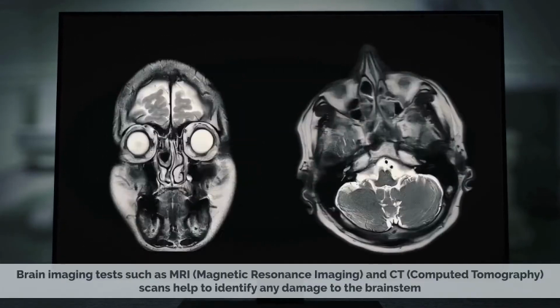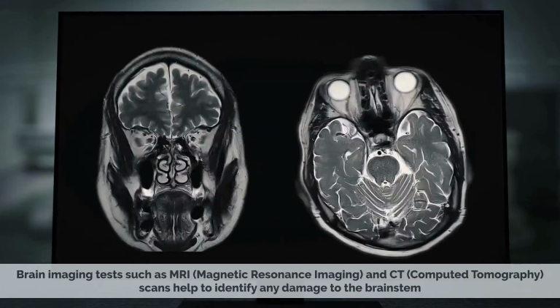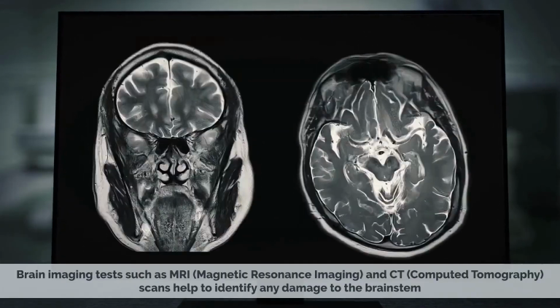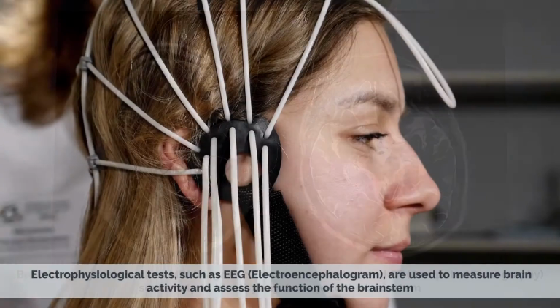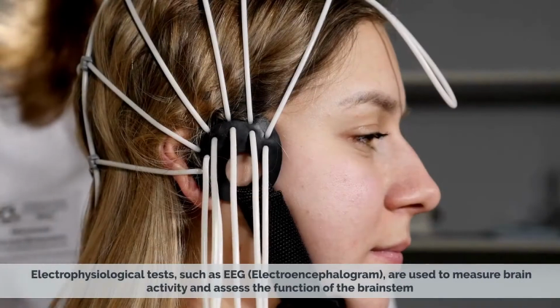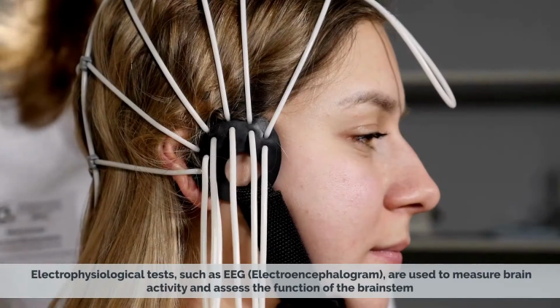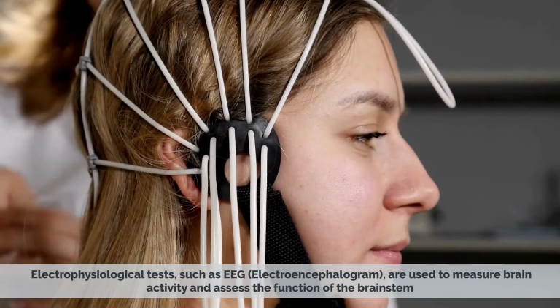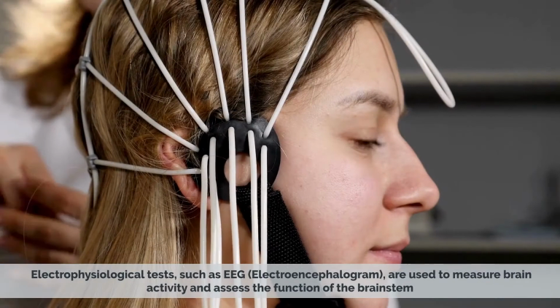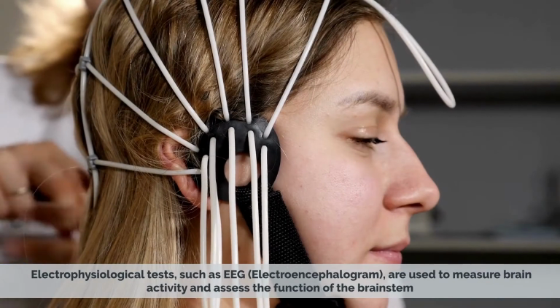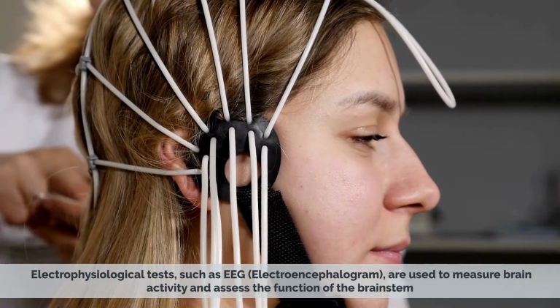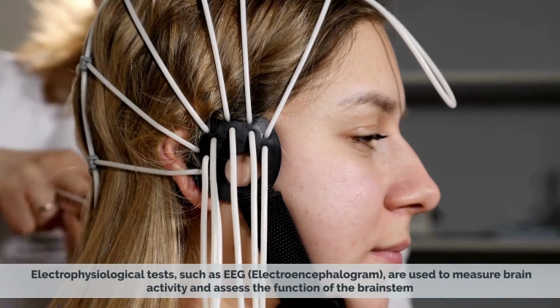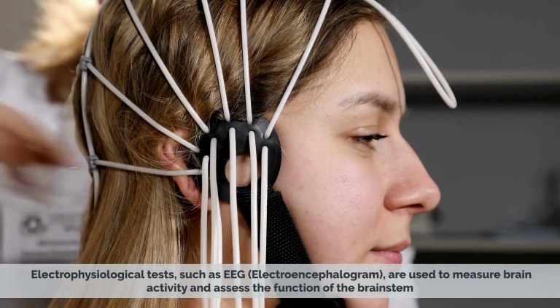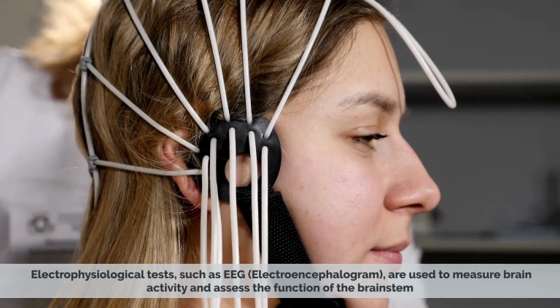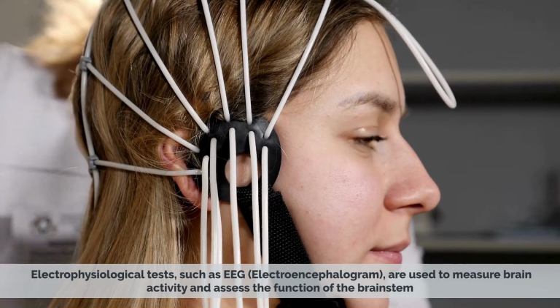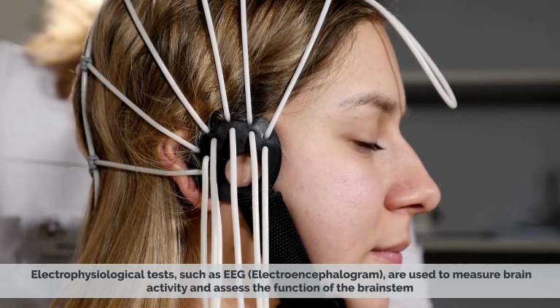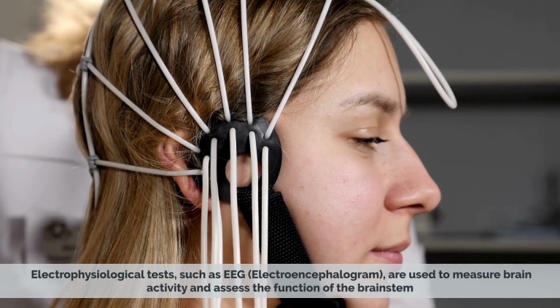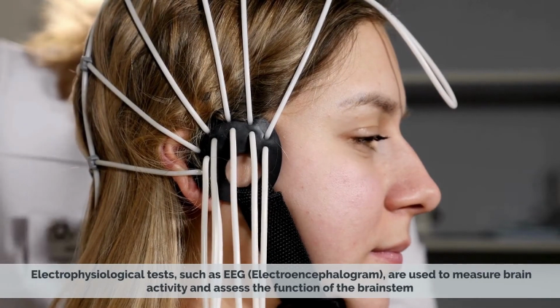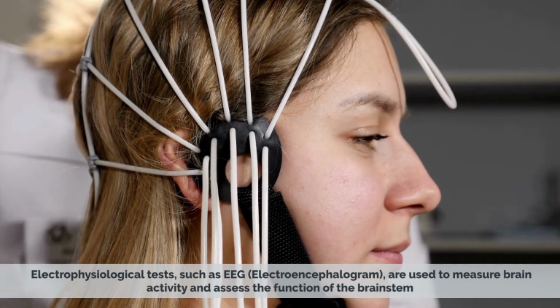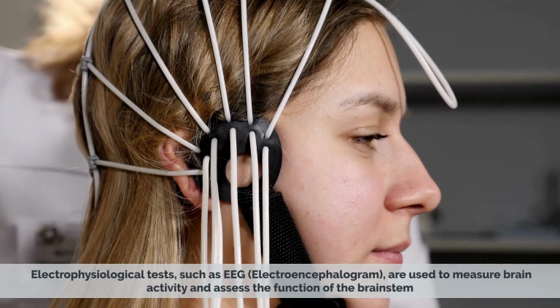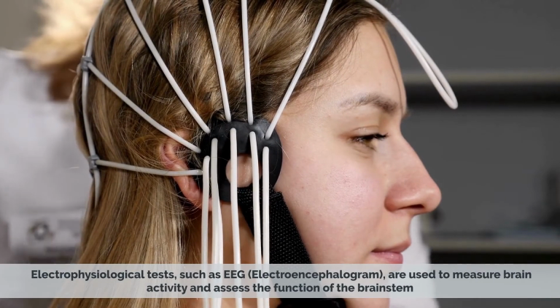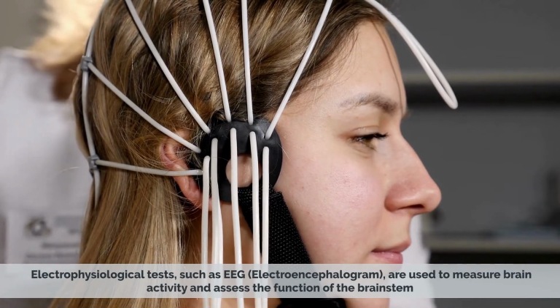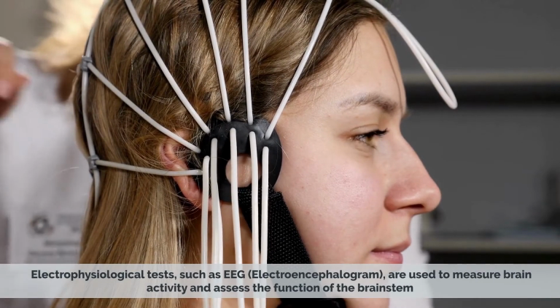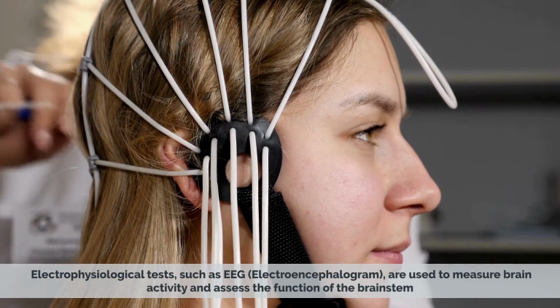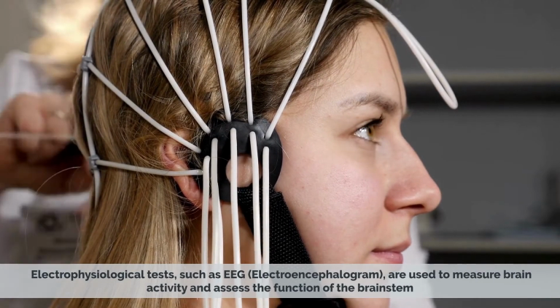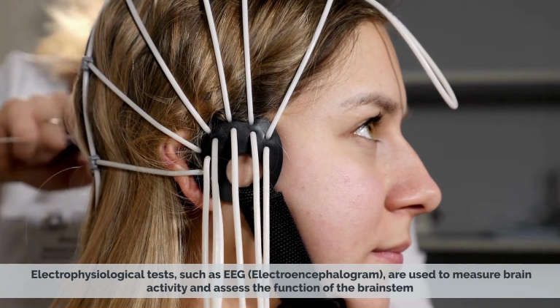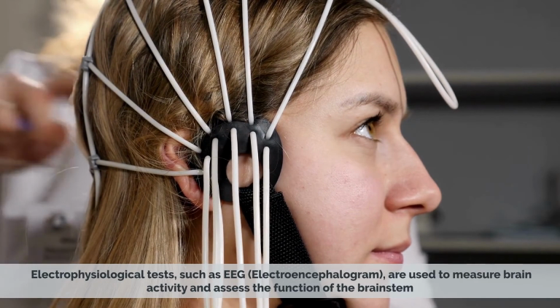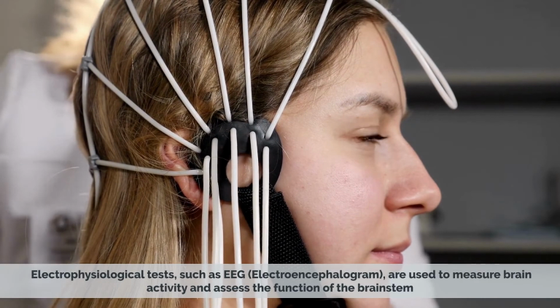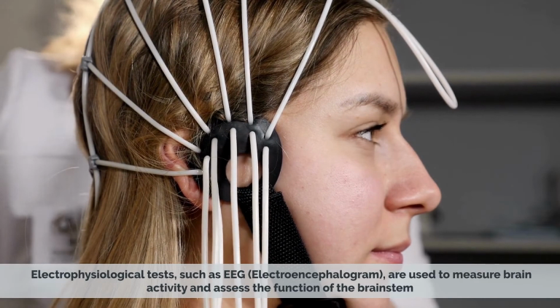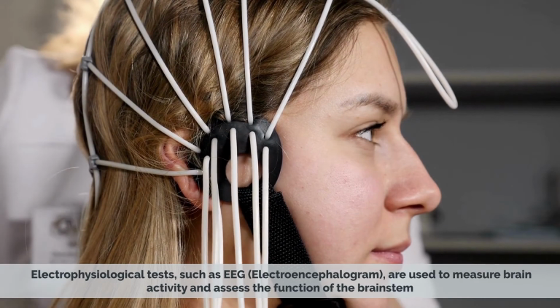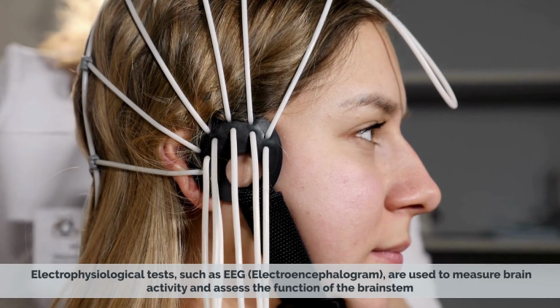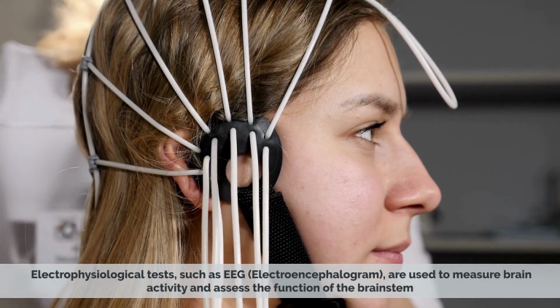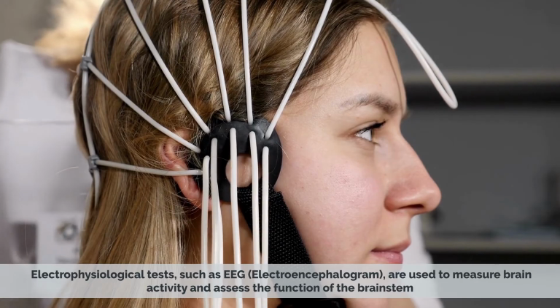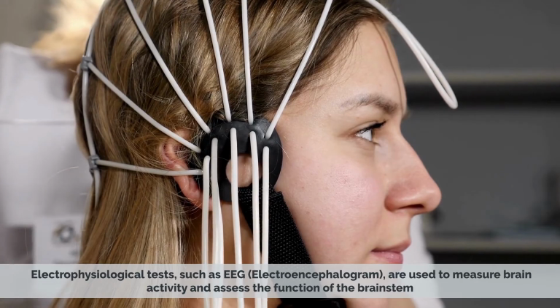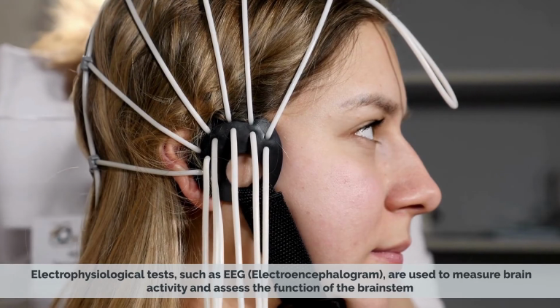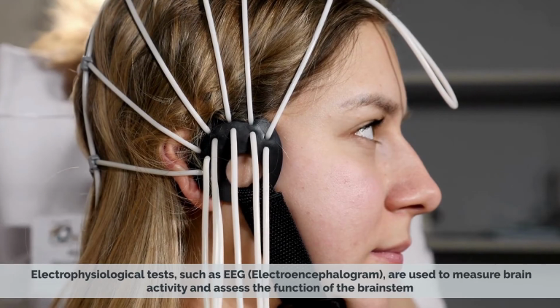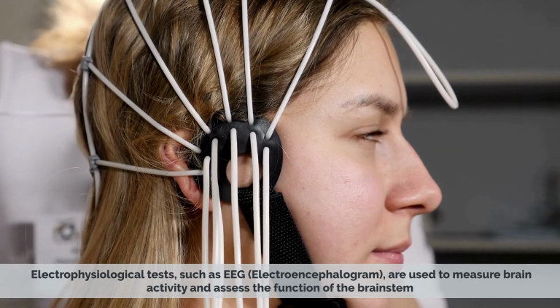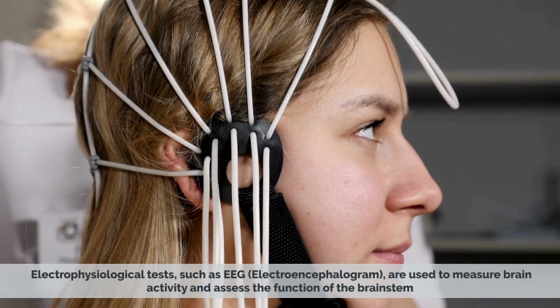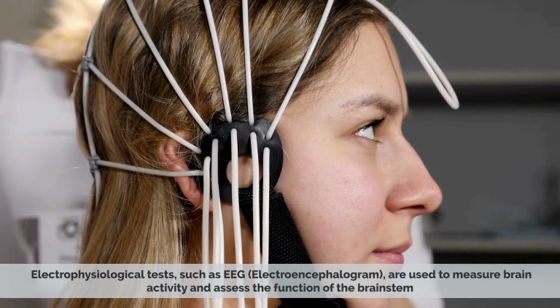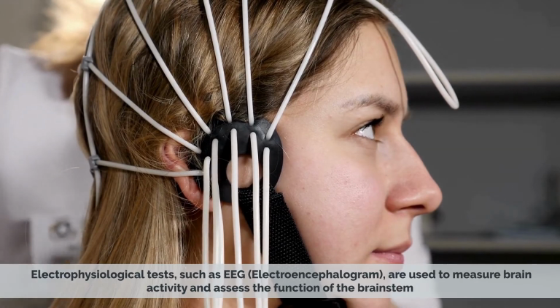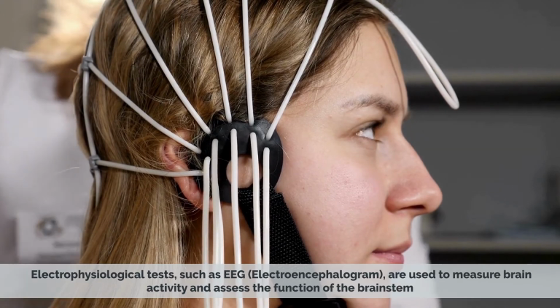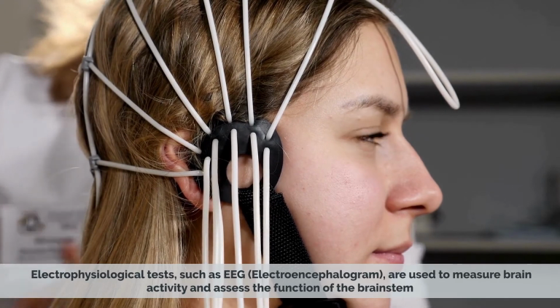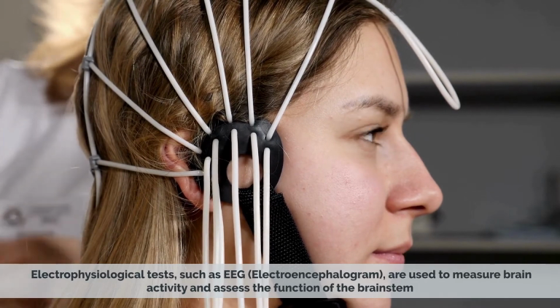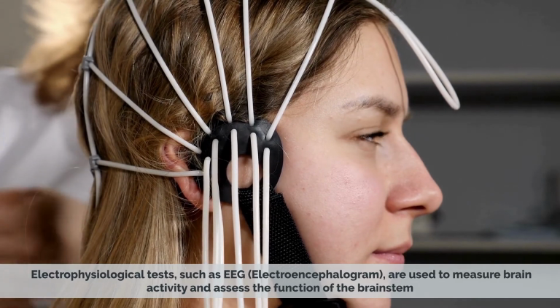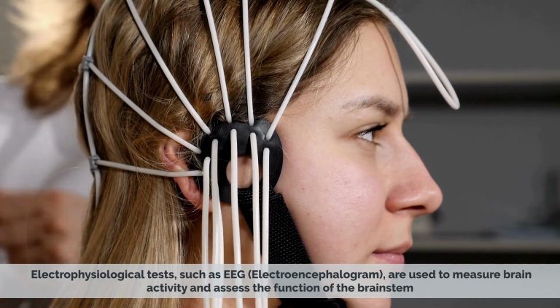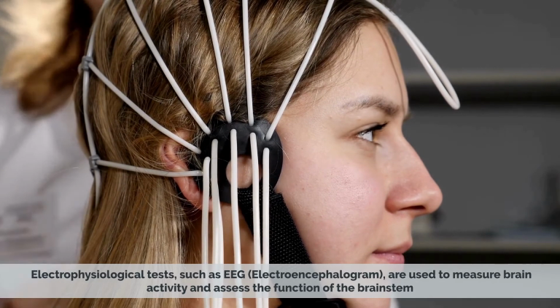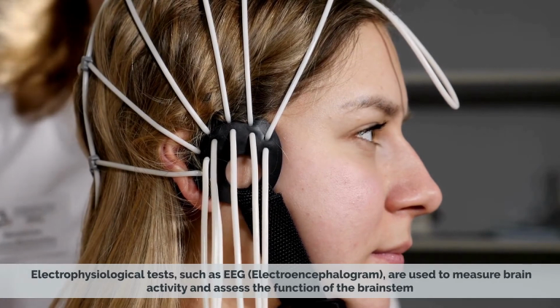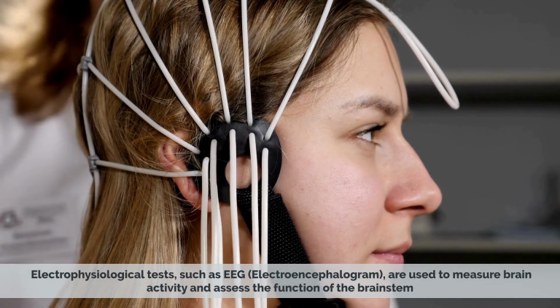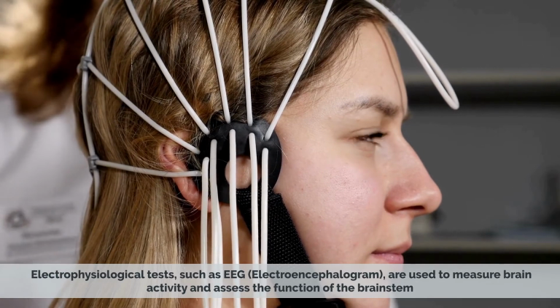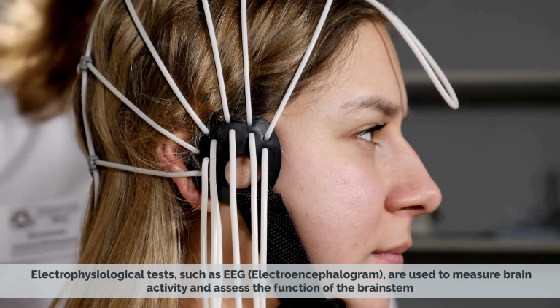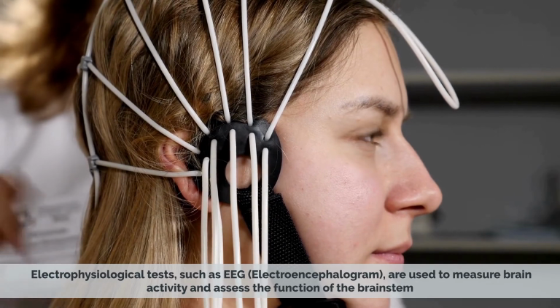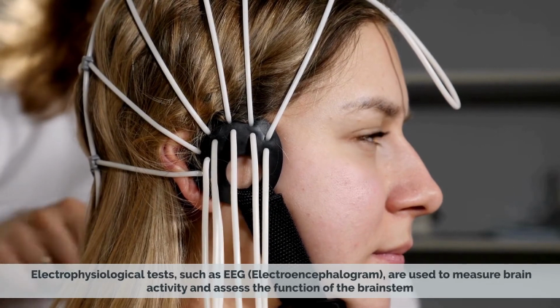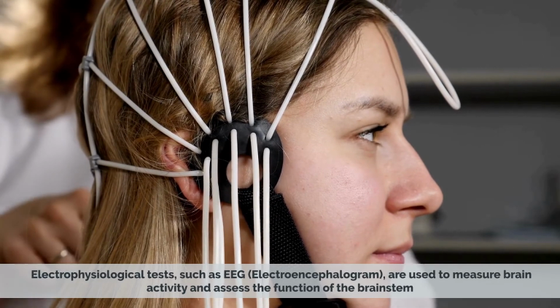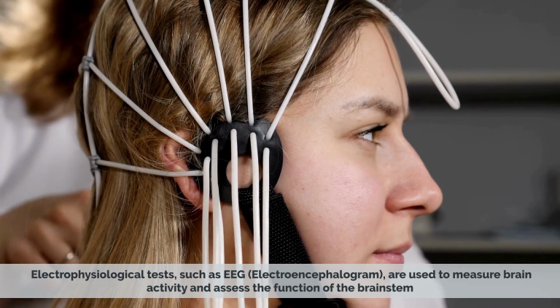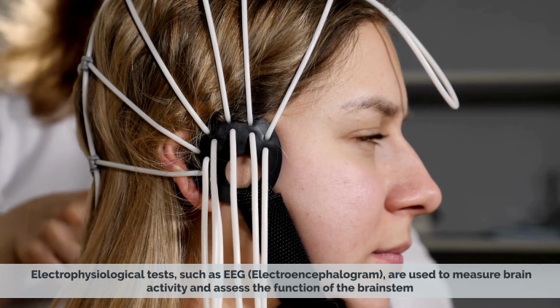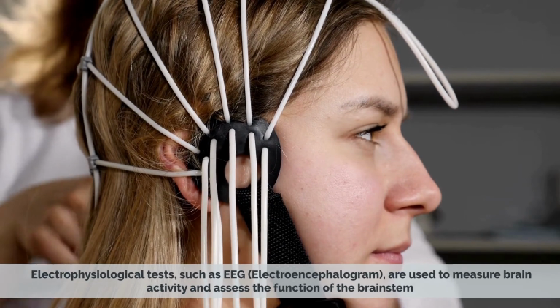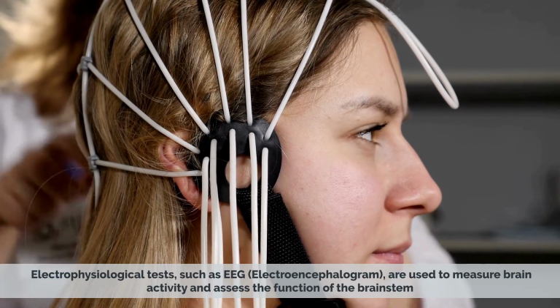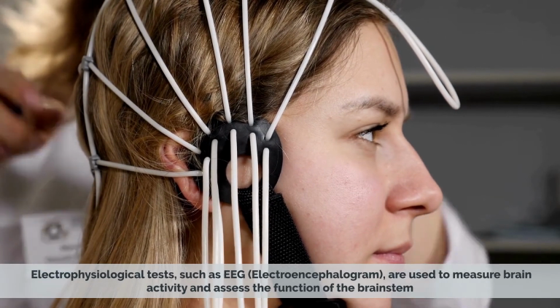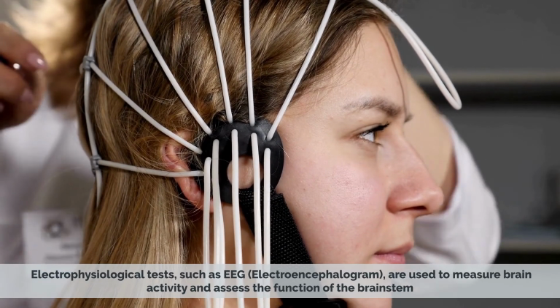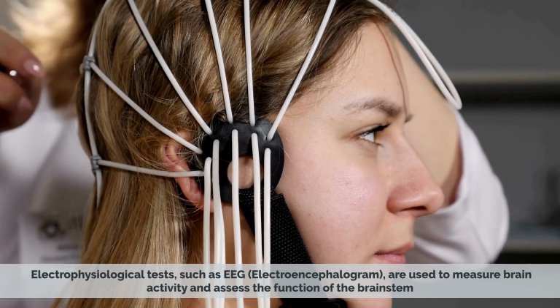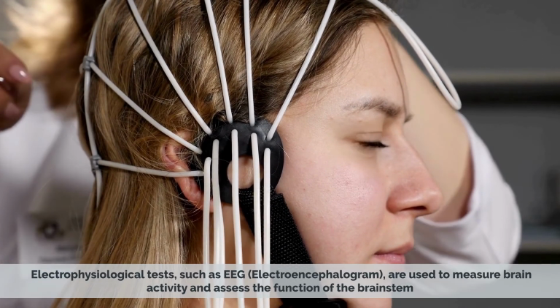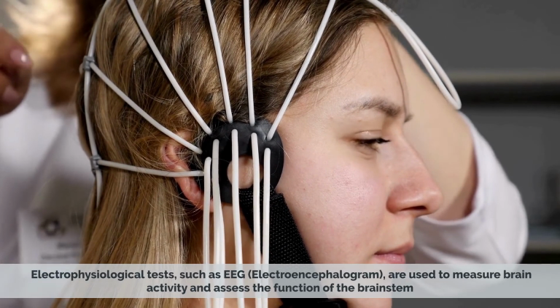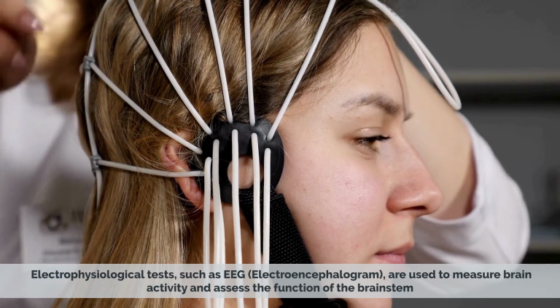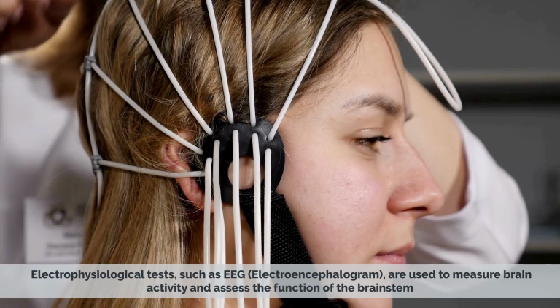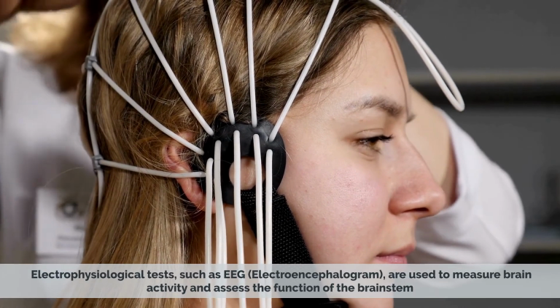Electrophysiological tests, such as EEGs, are used to measure brain activity and assess the function of the brain stem.